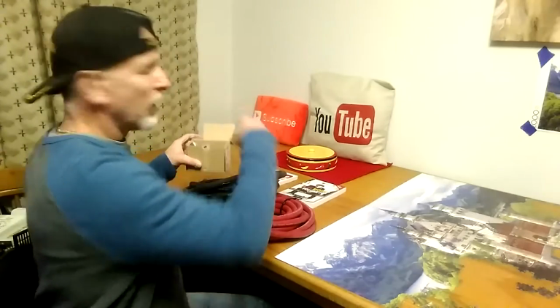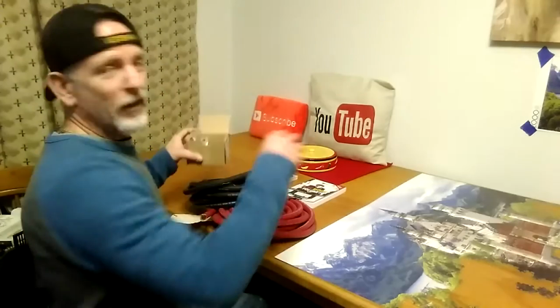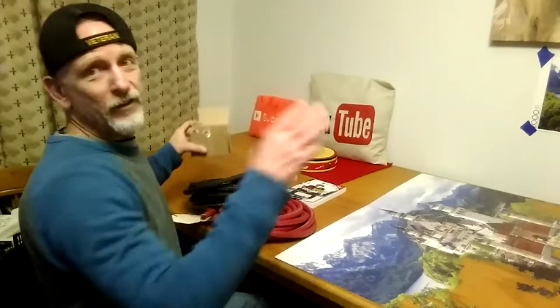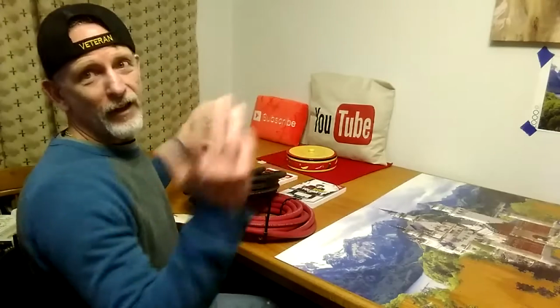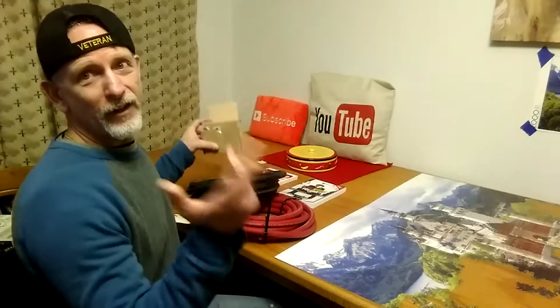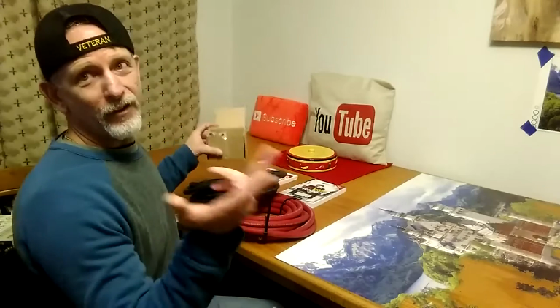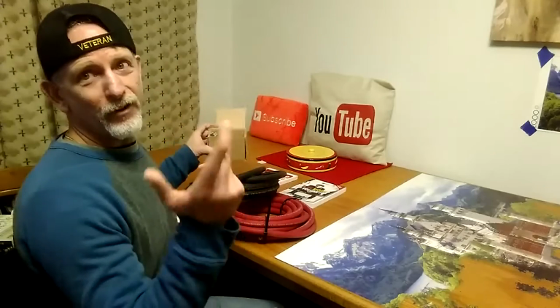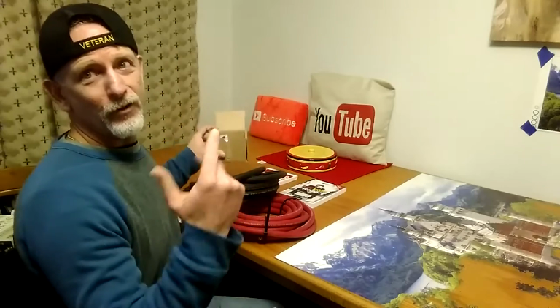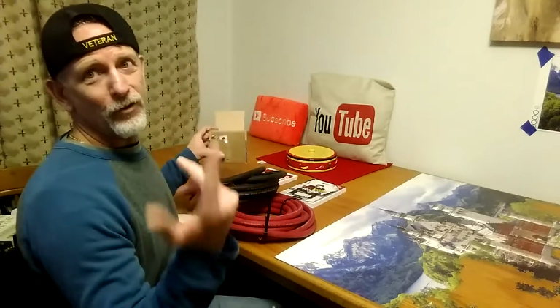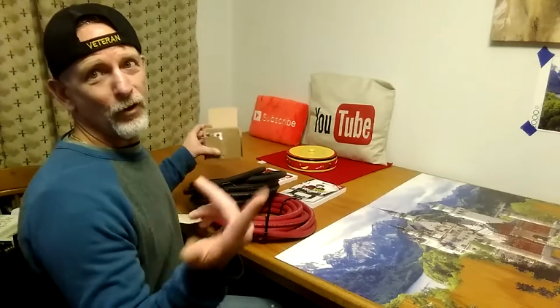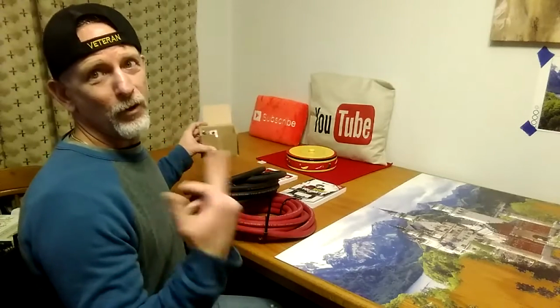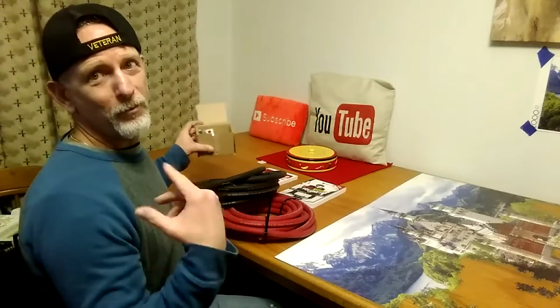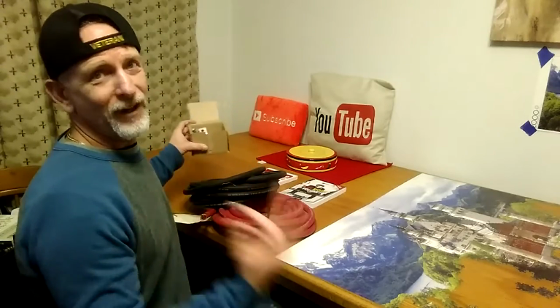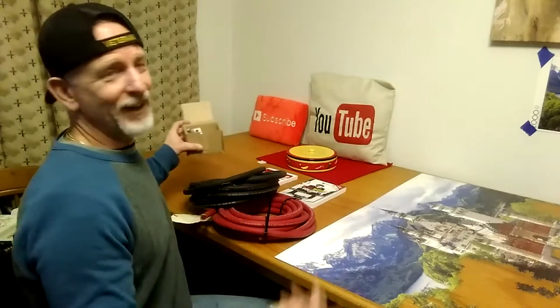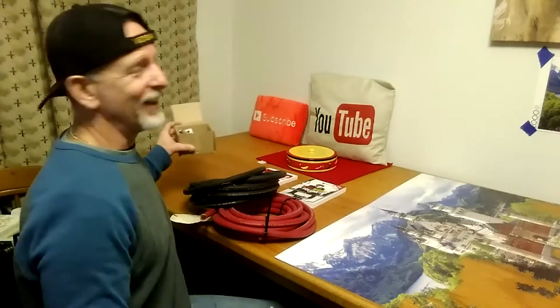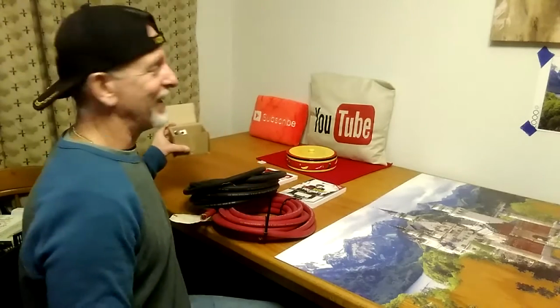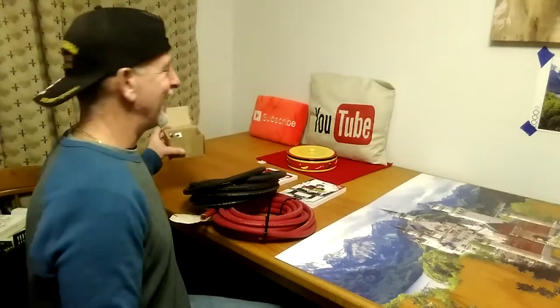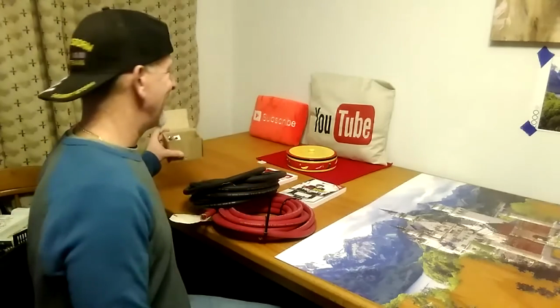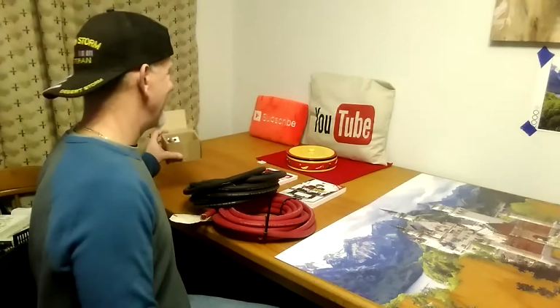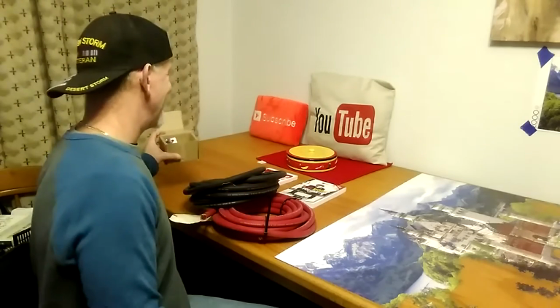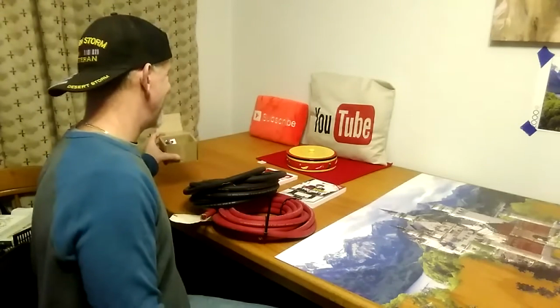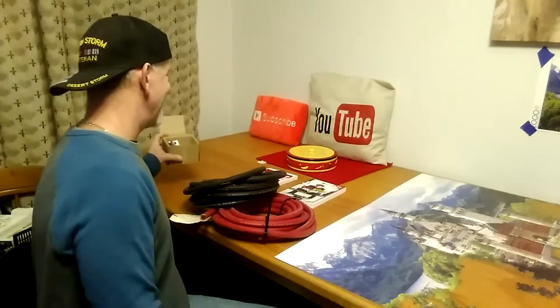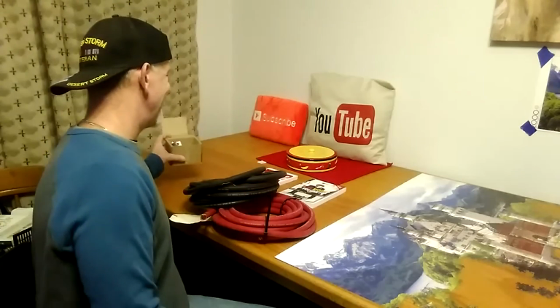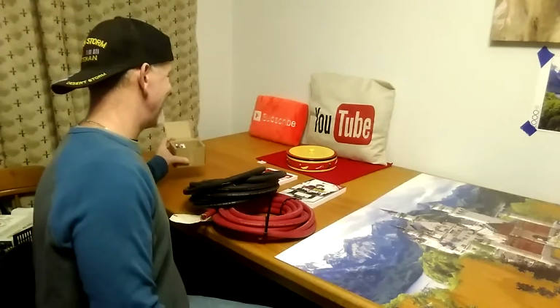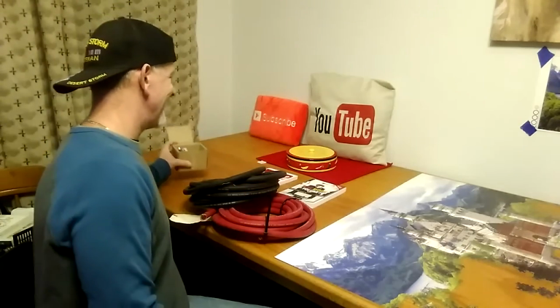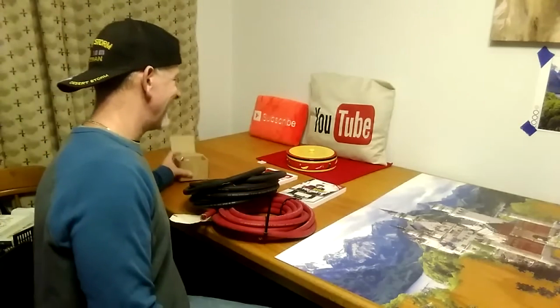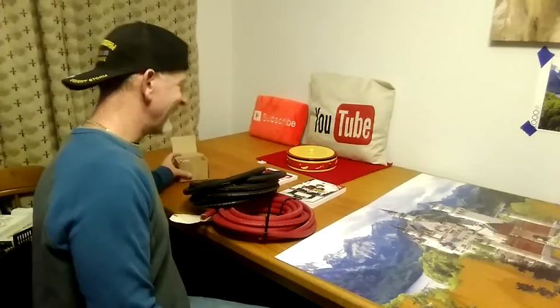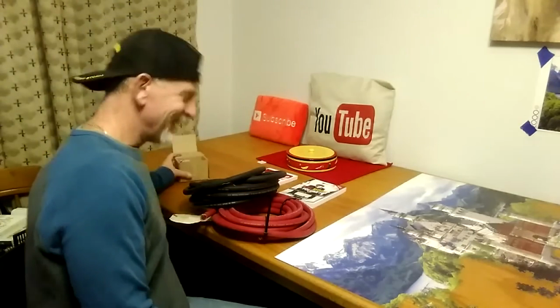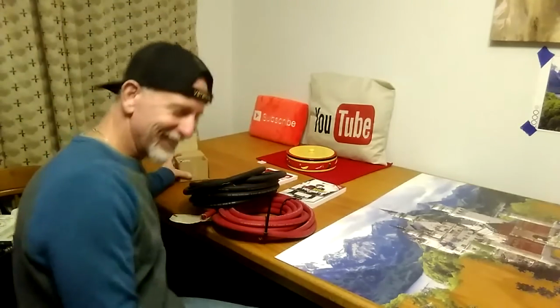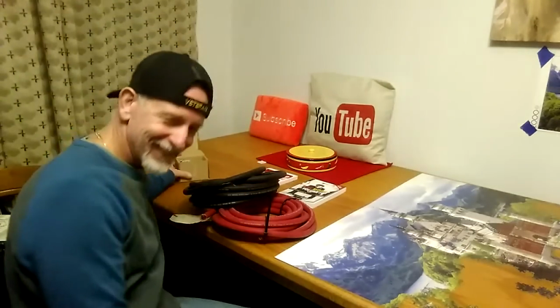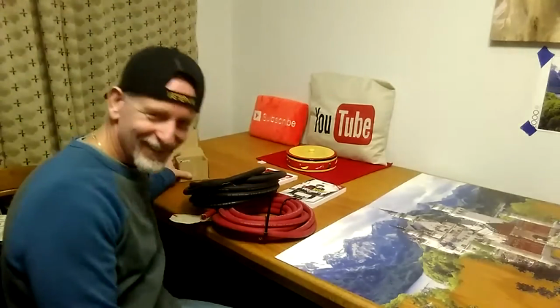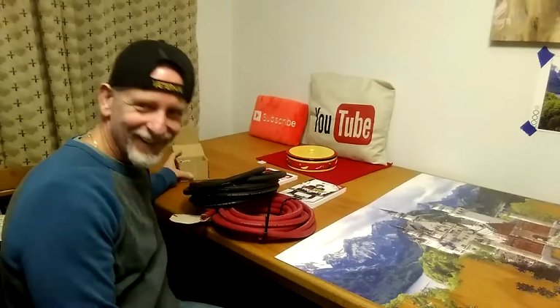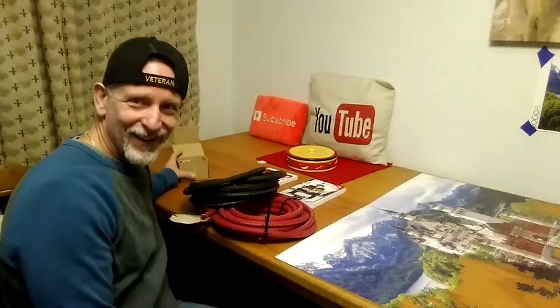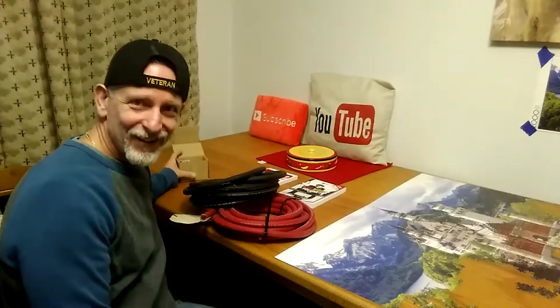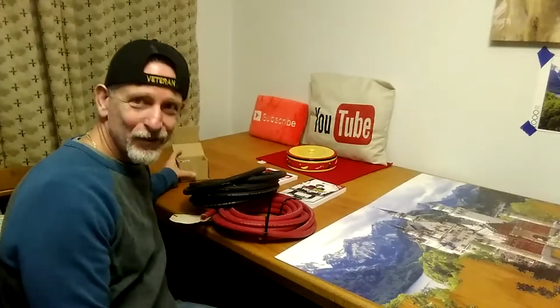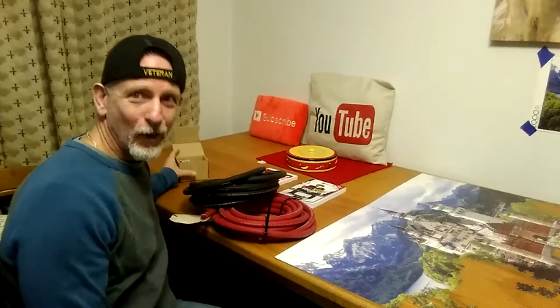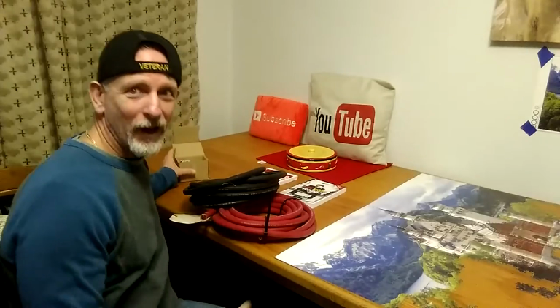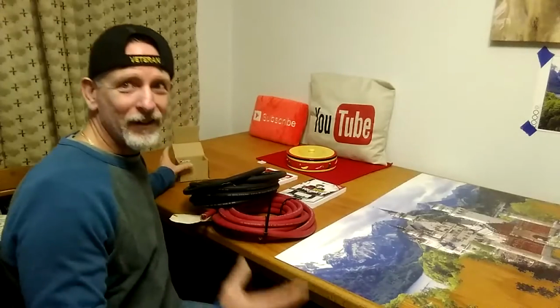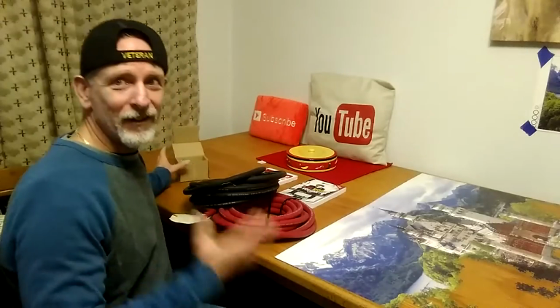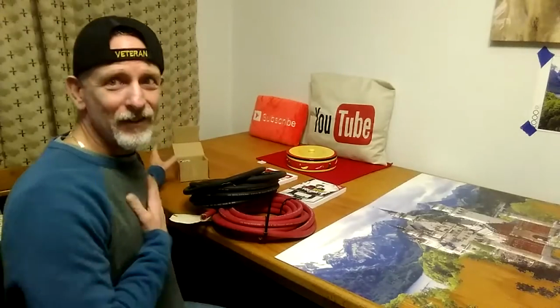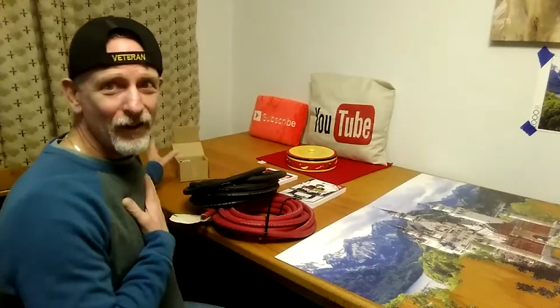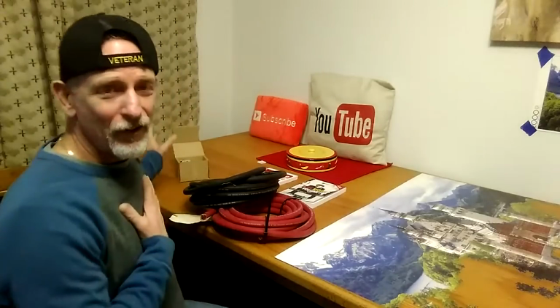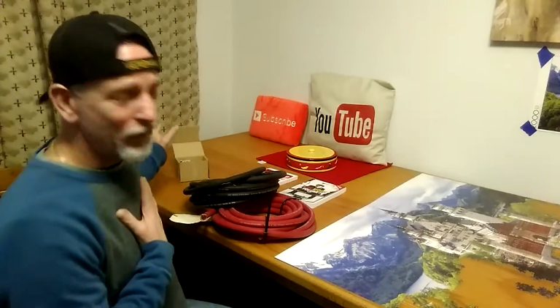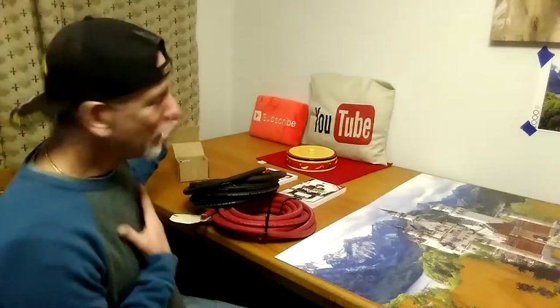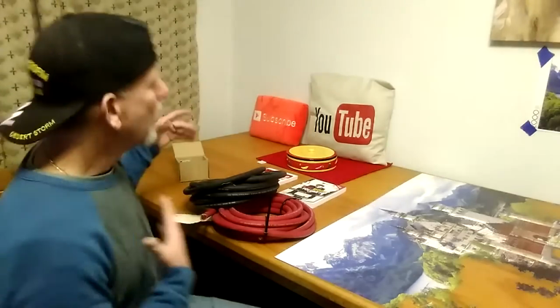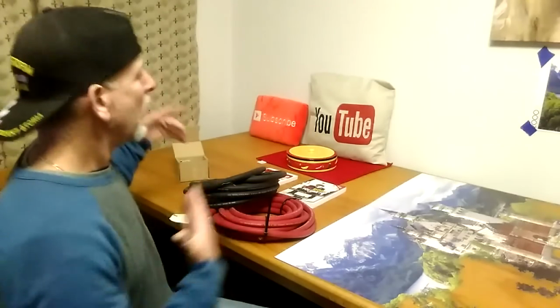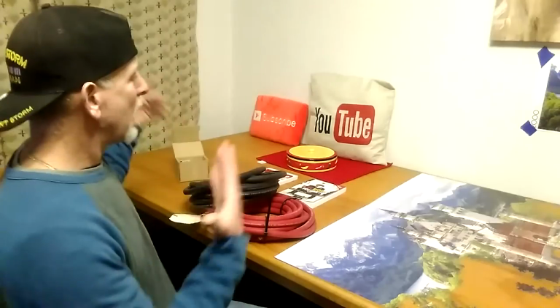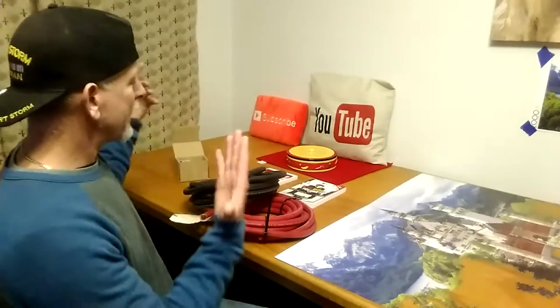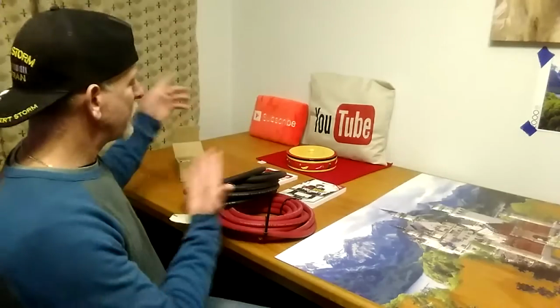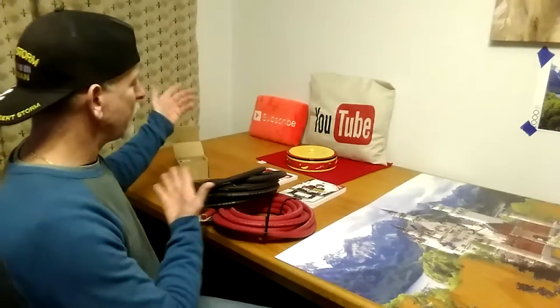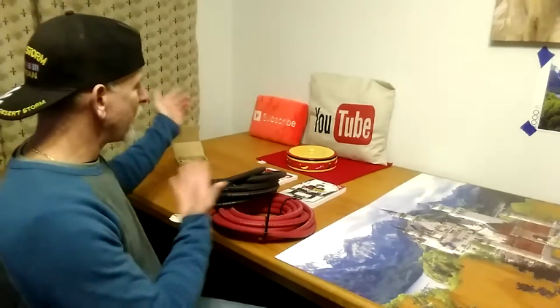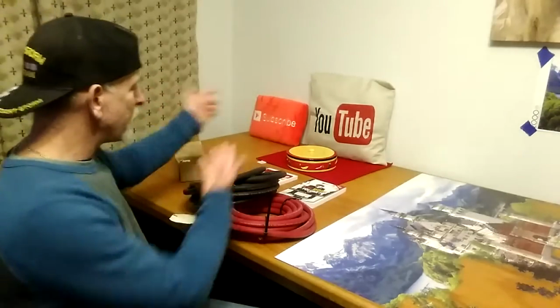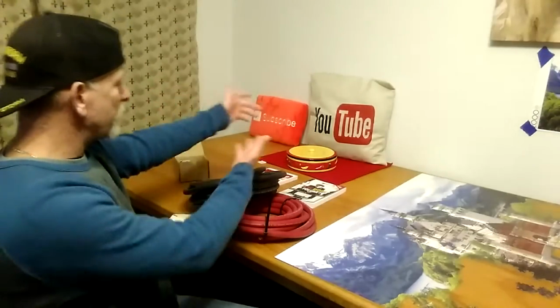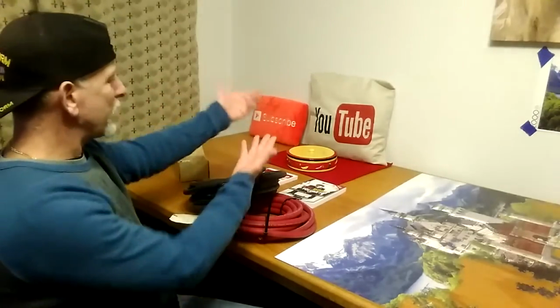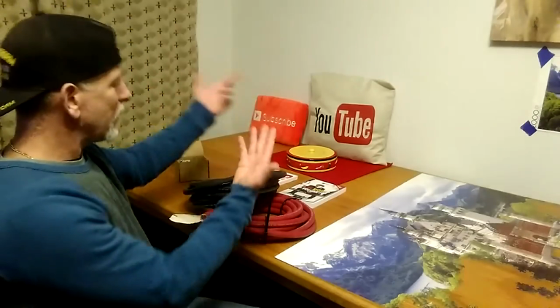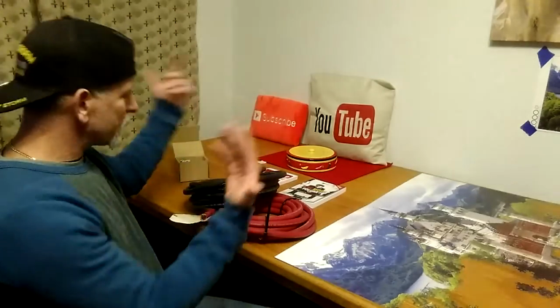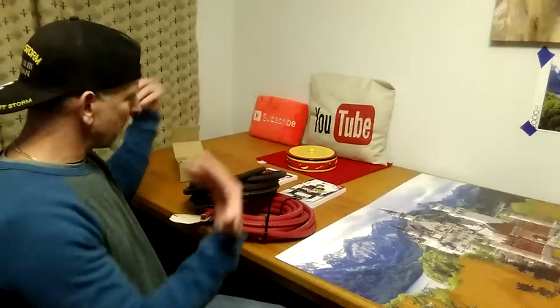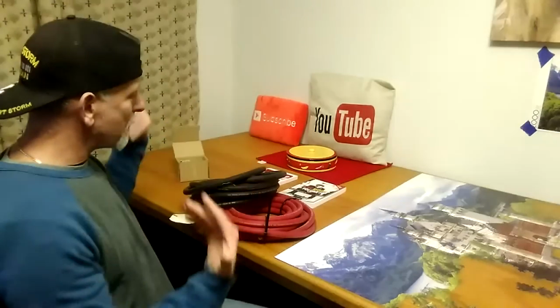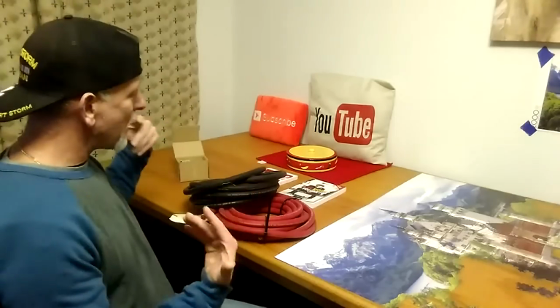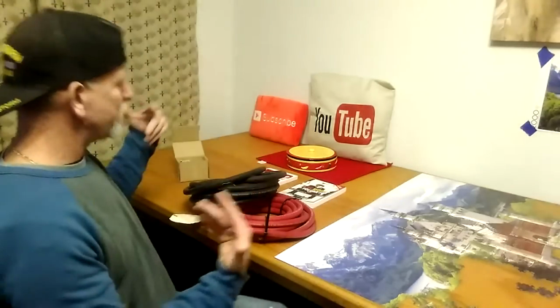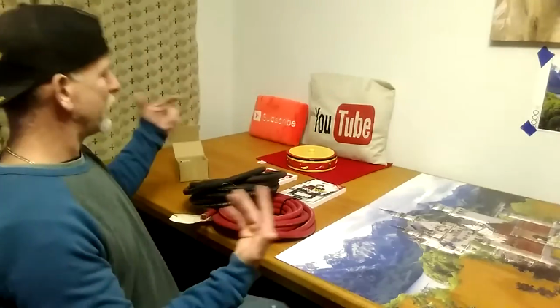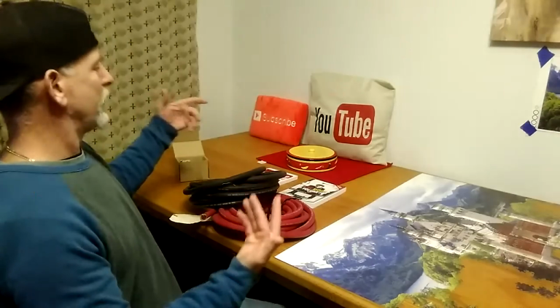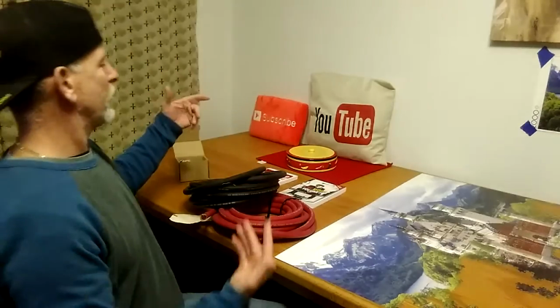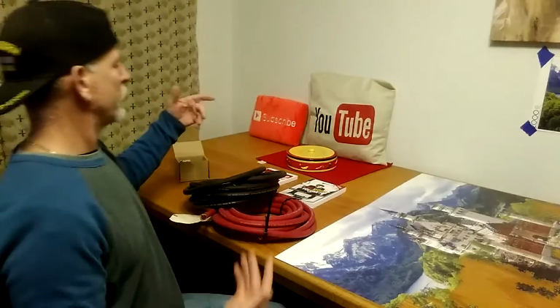Thank you YouTube, so I can learn and teach everybody else on my videos.